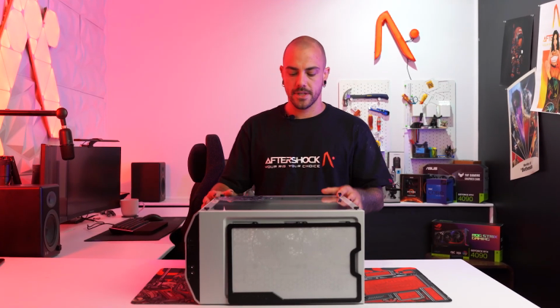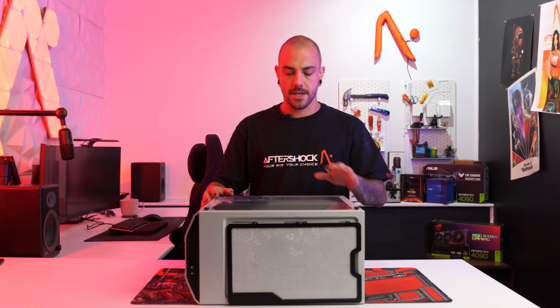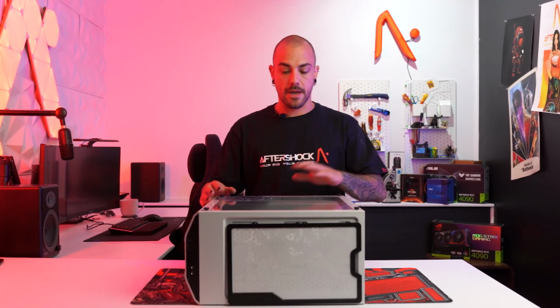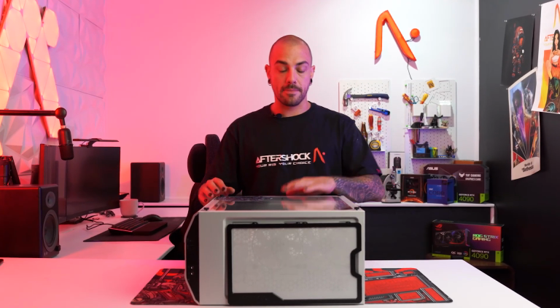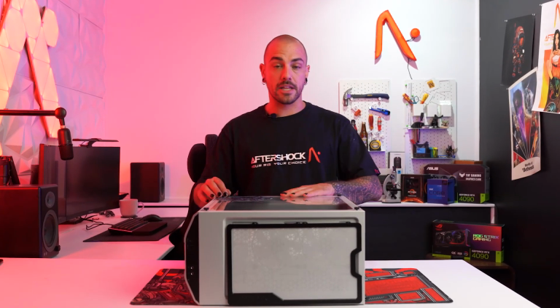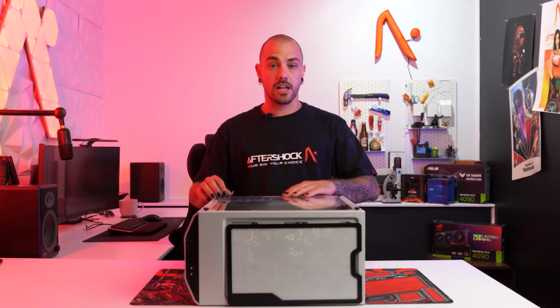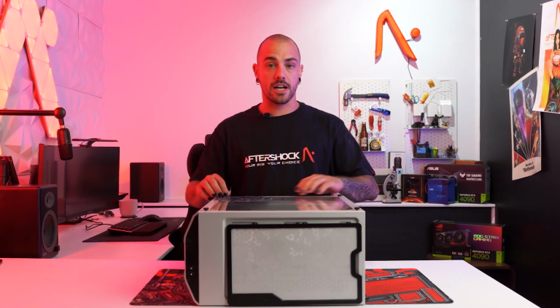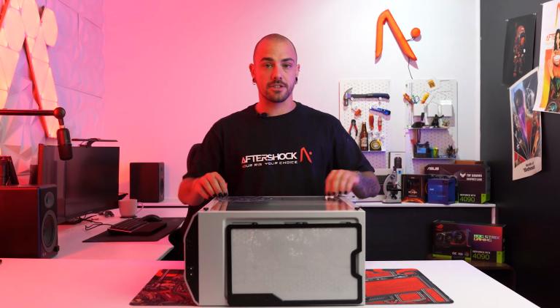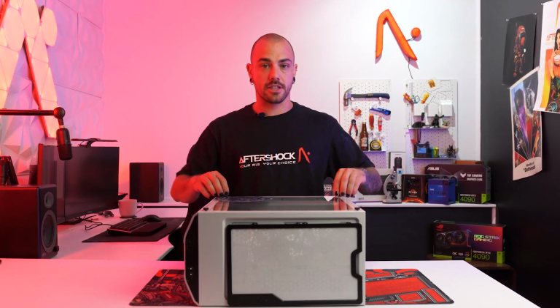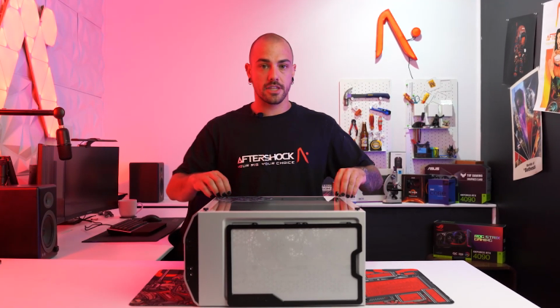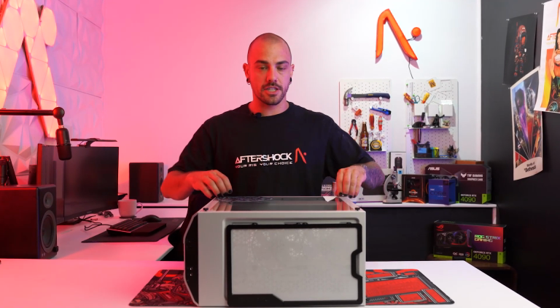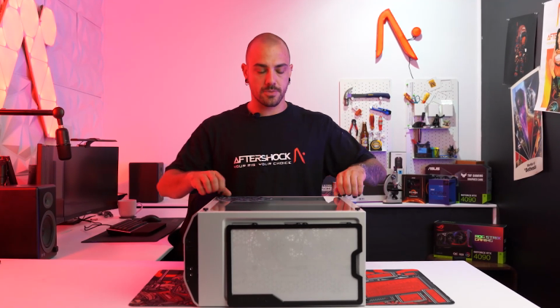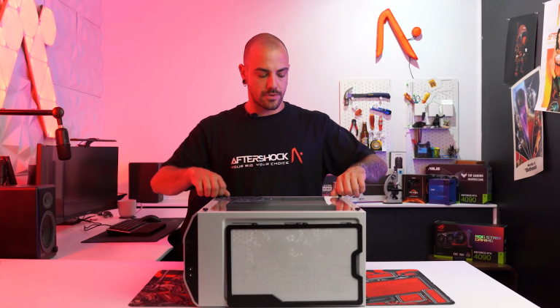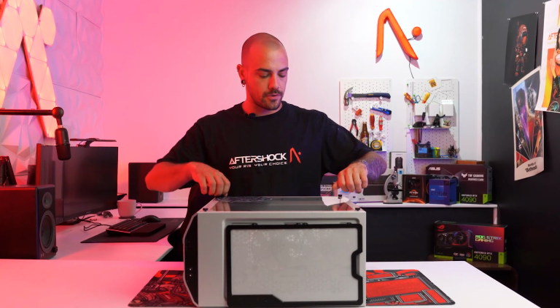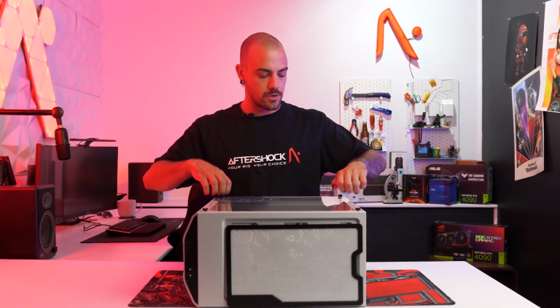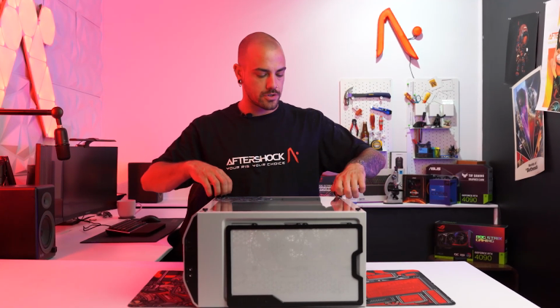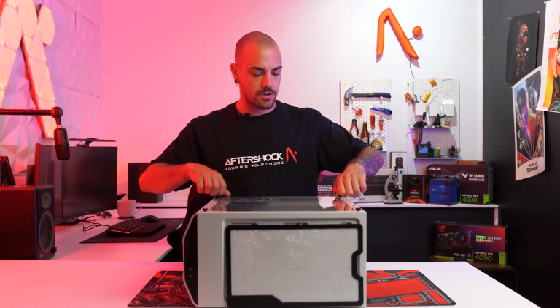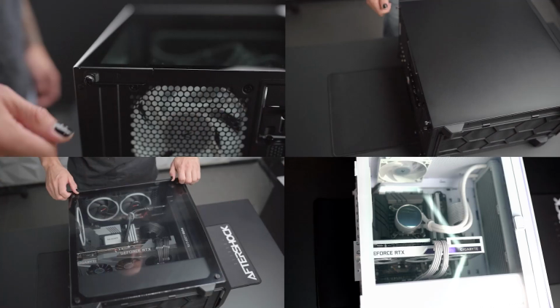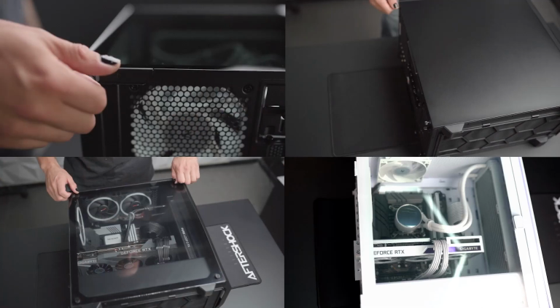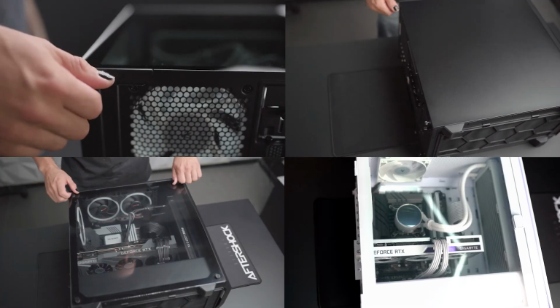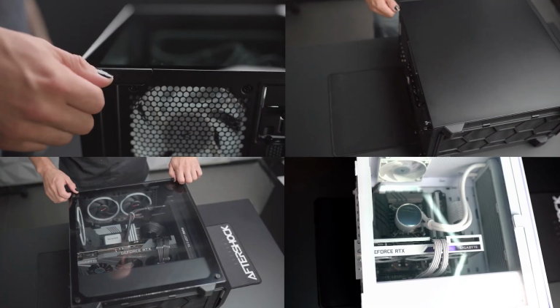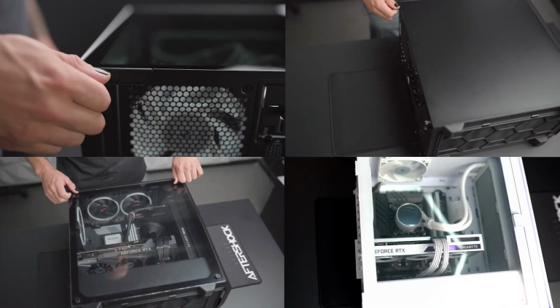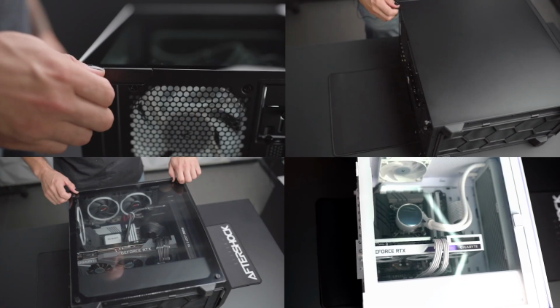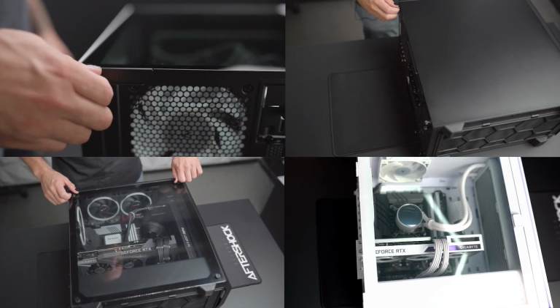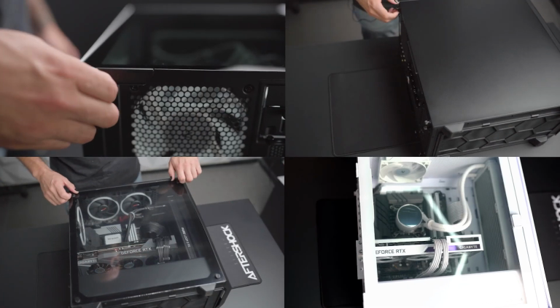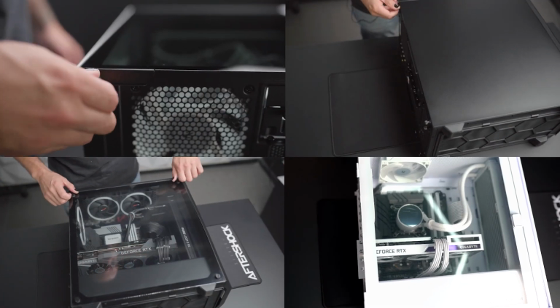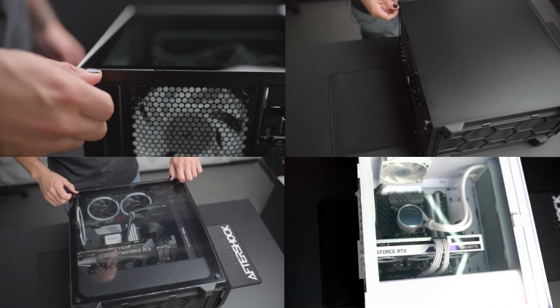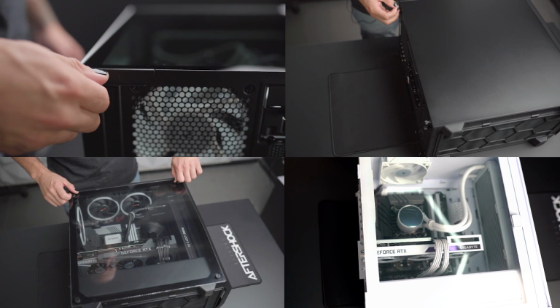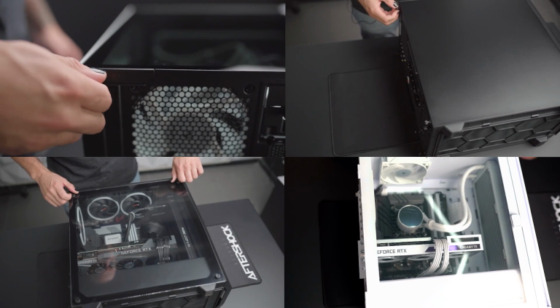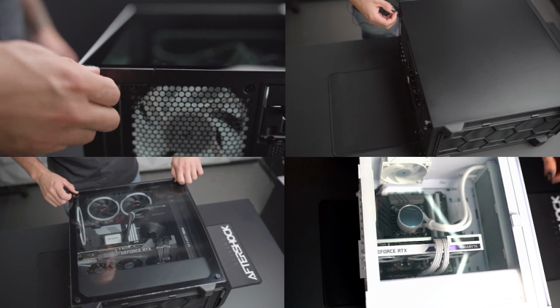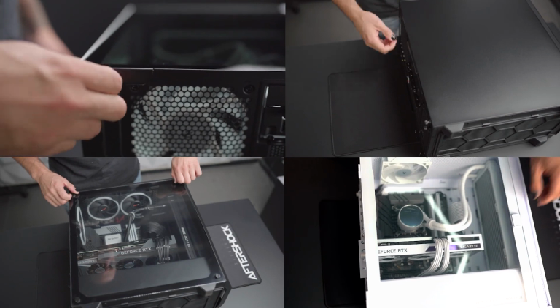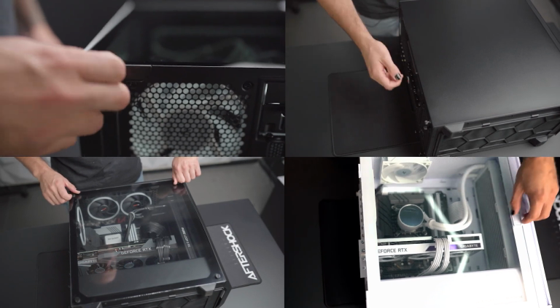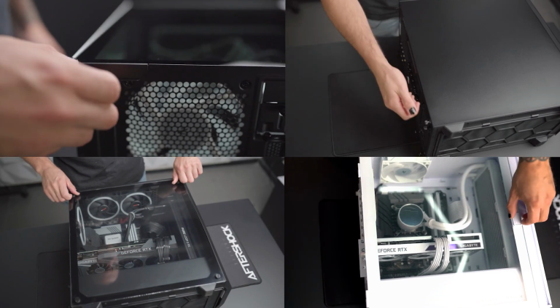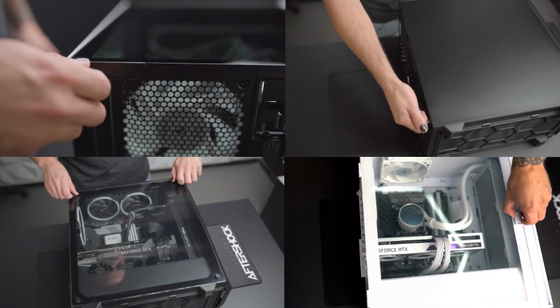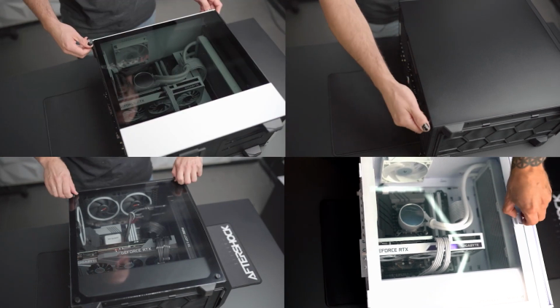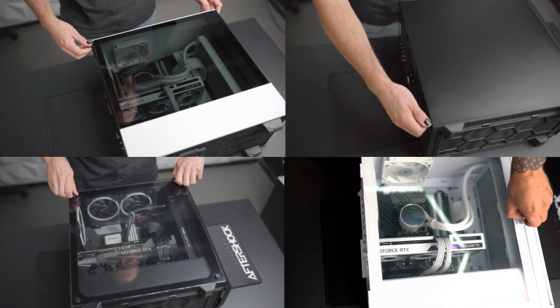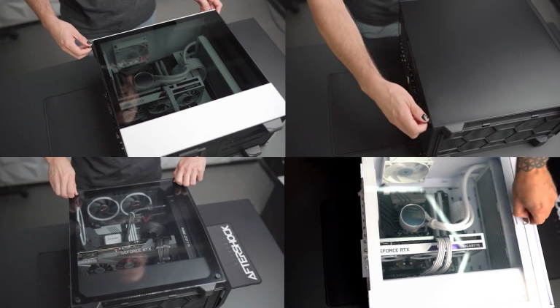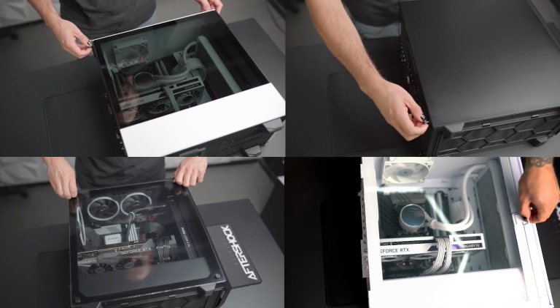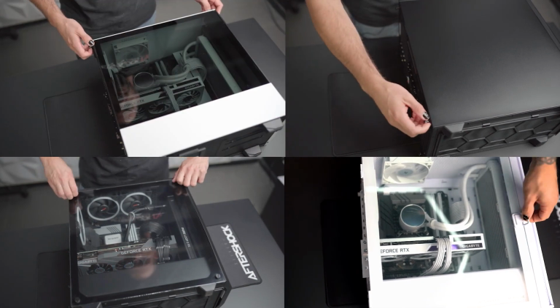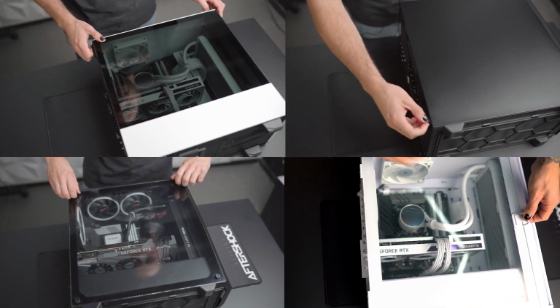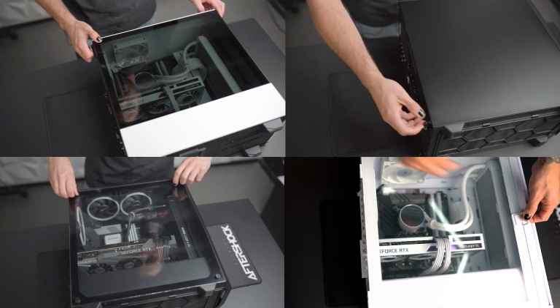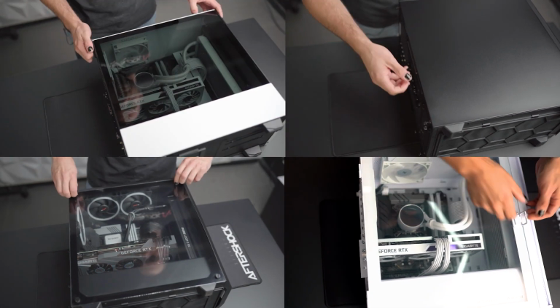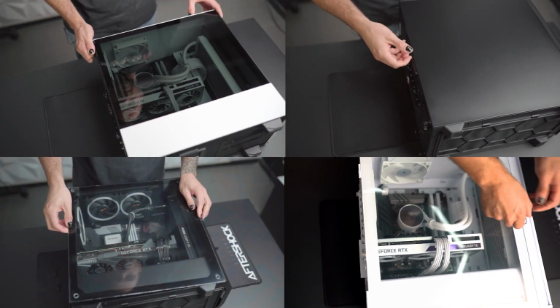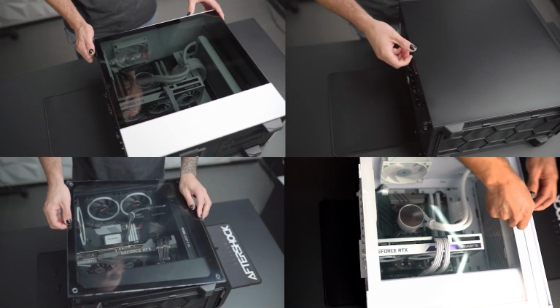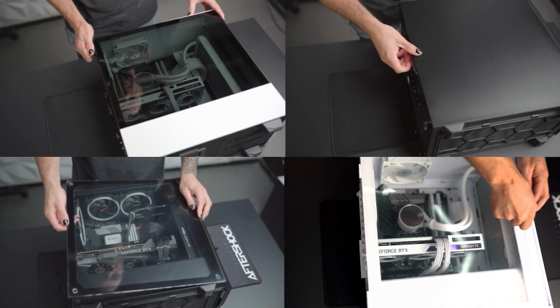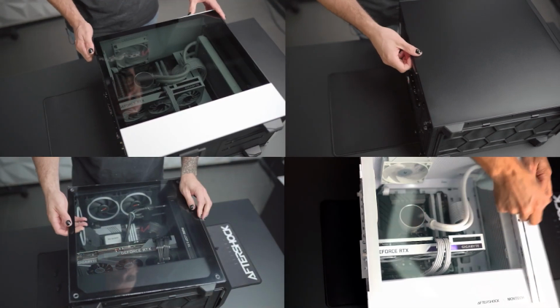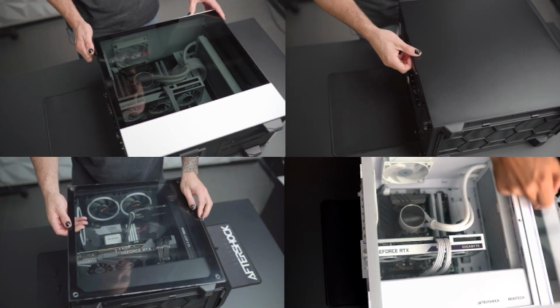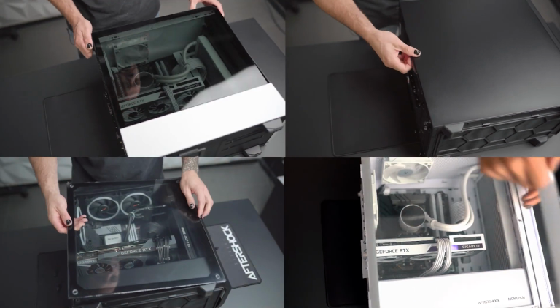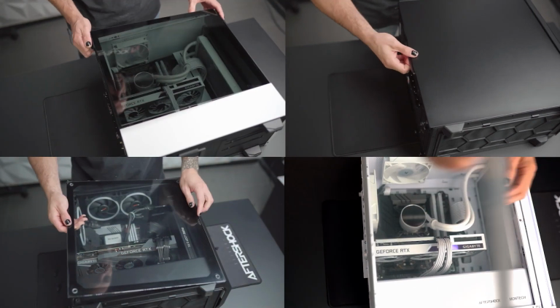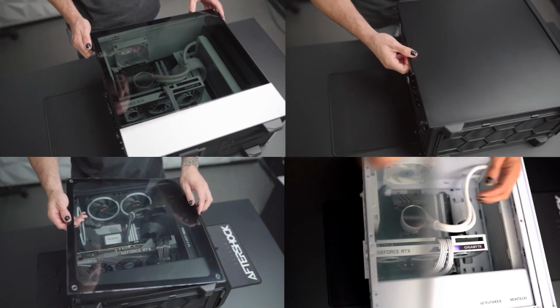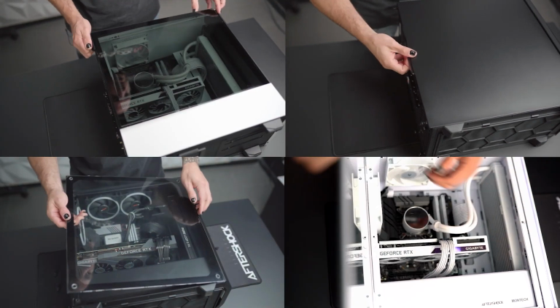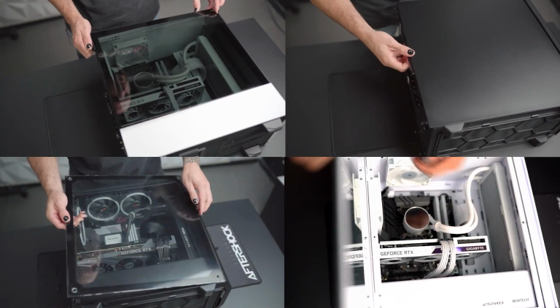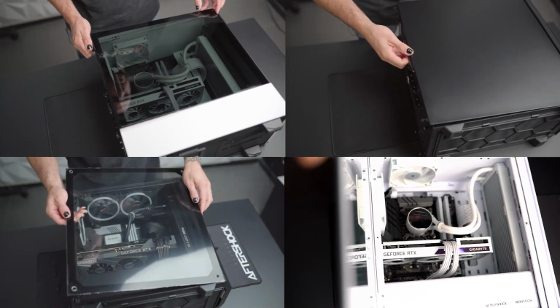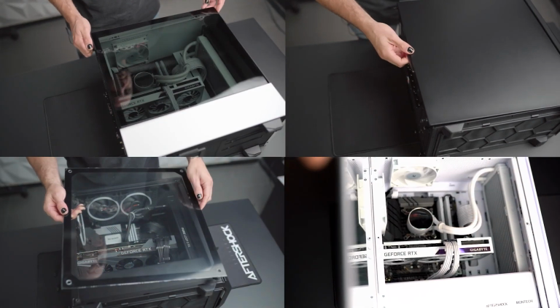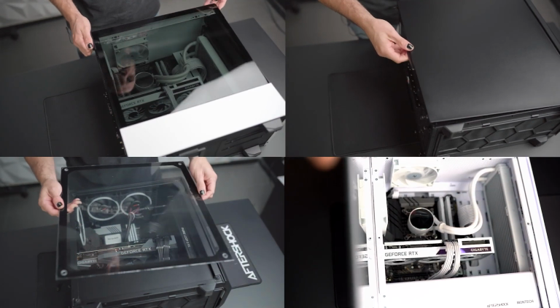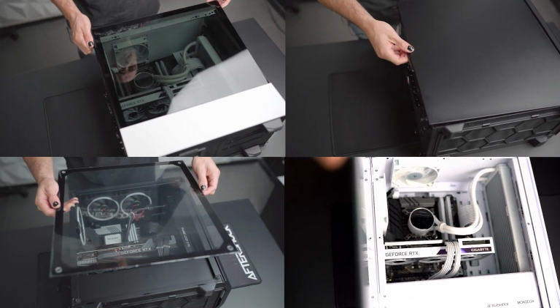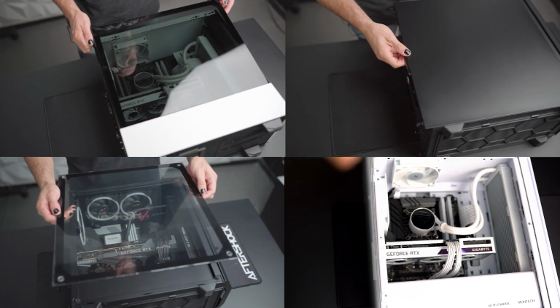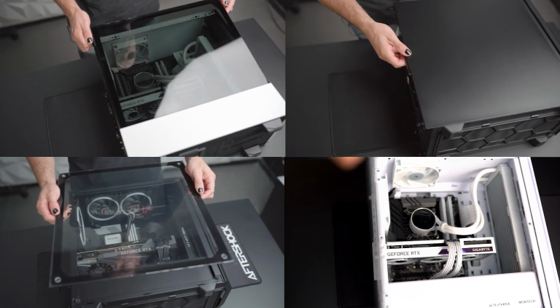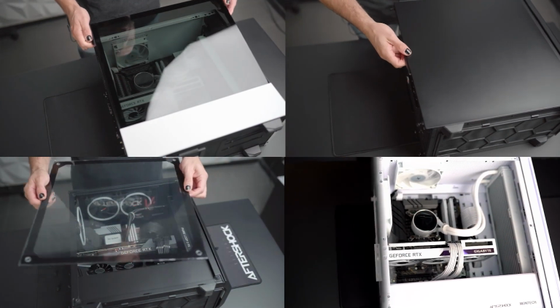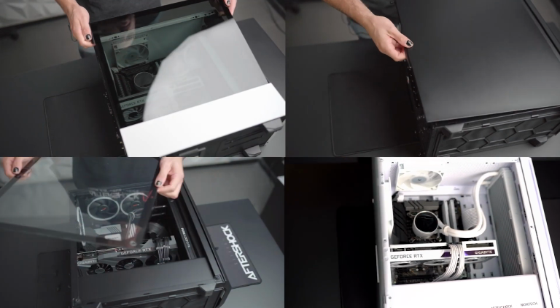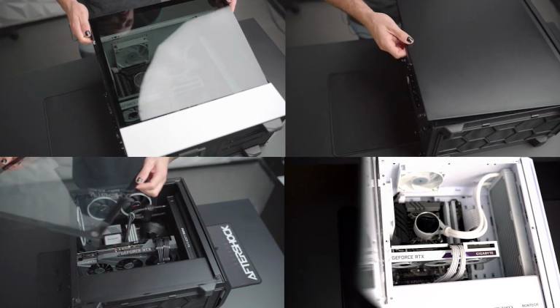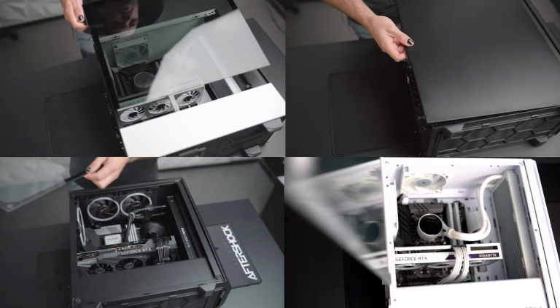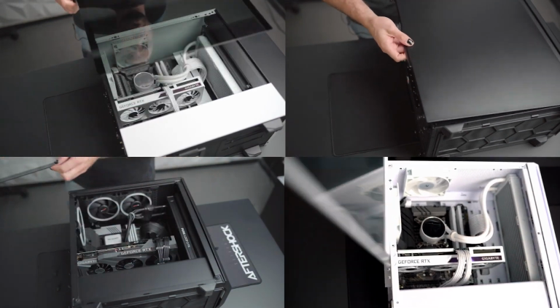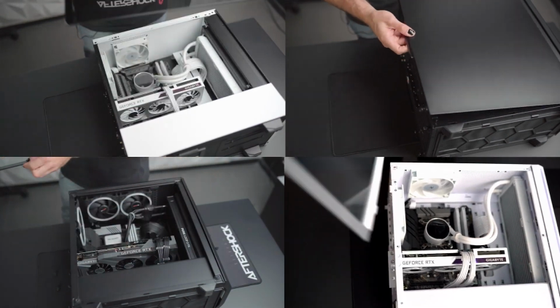It may be glass like this with four screws — other cases have other ways of holding the door down. Some come on a hinge, others have screws on the back.